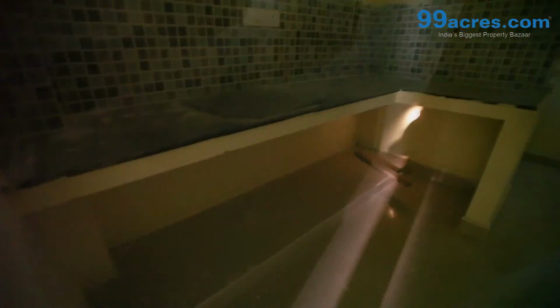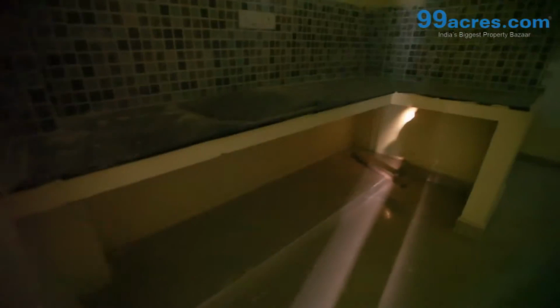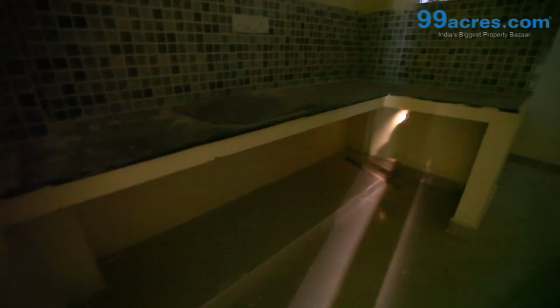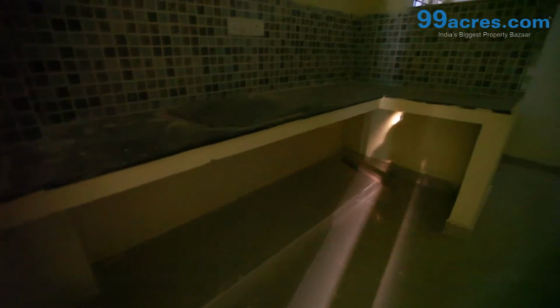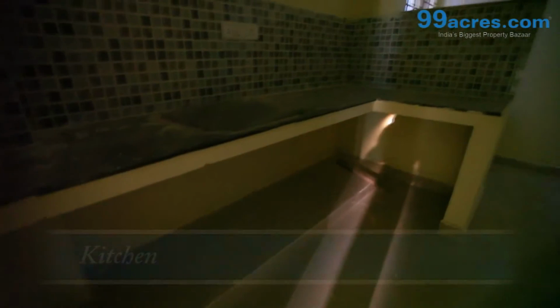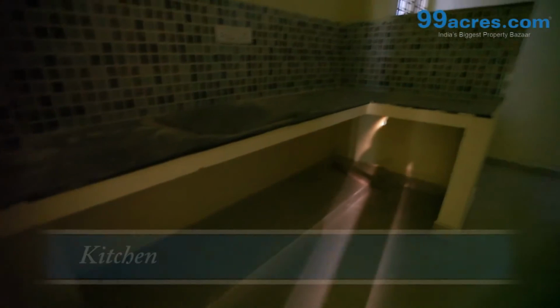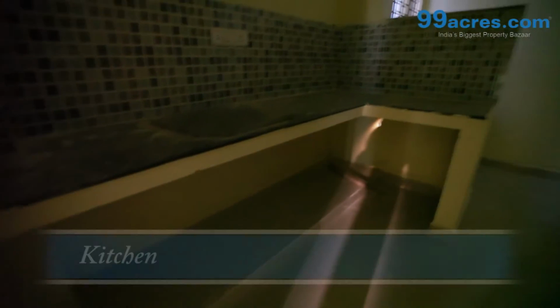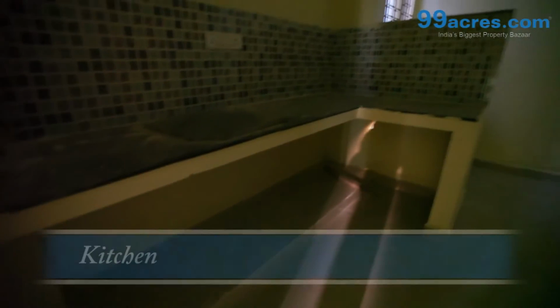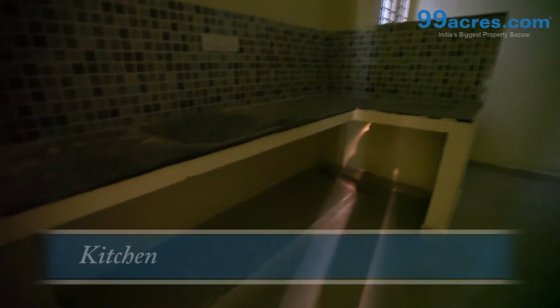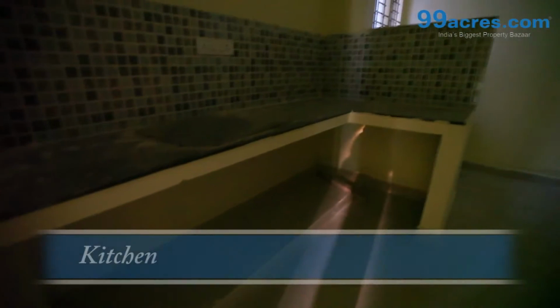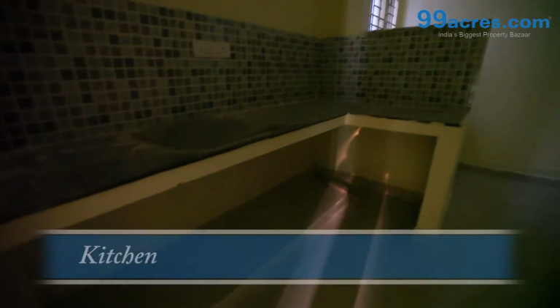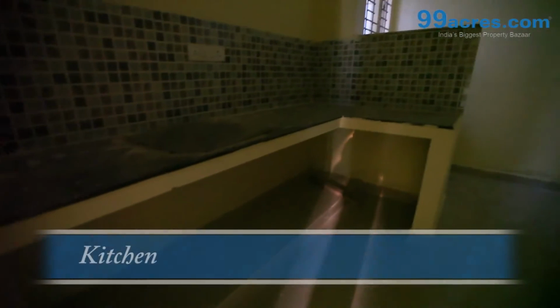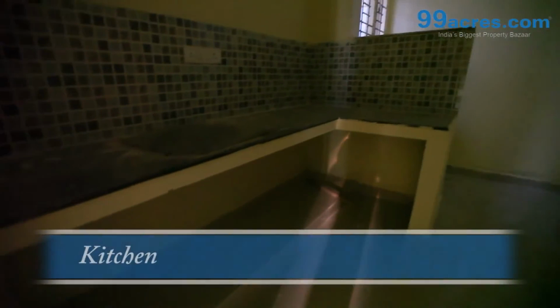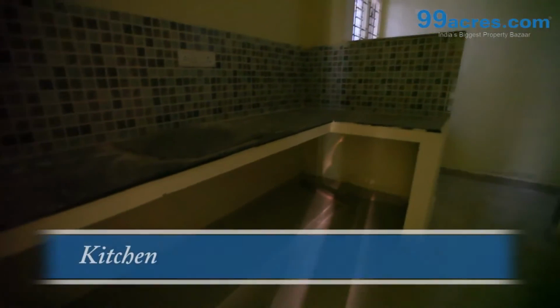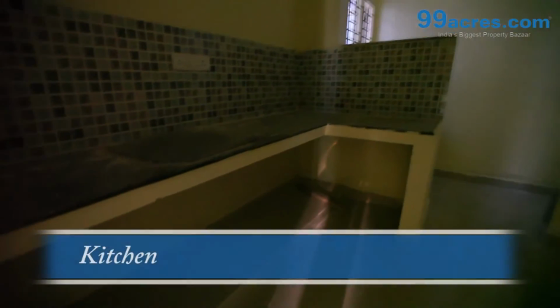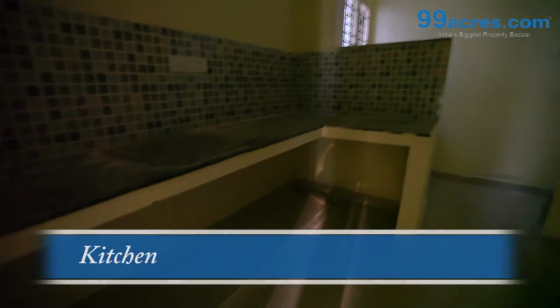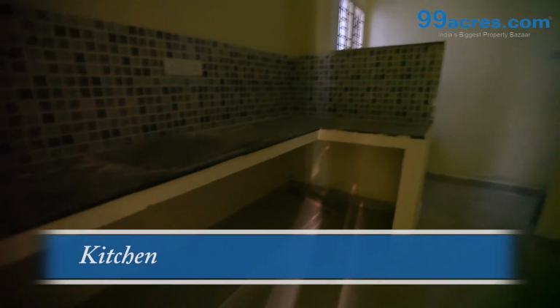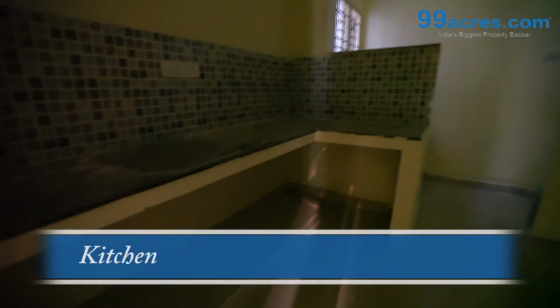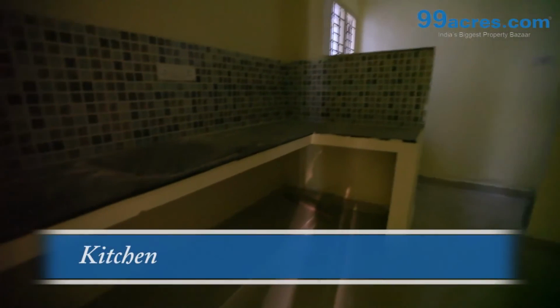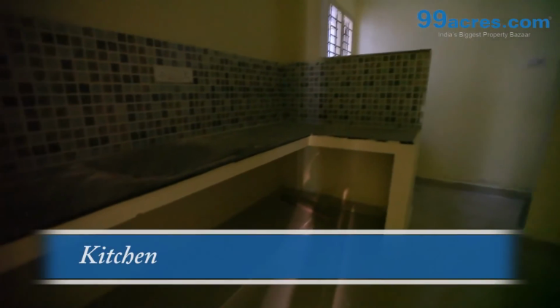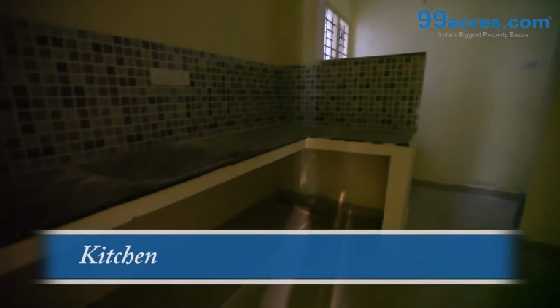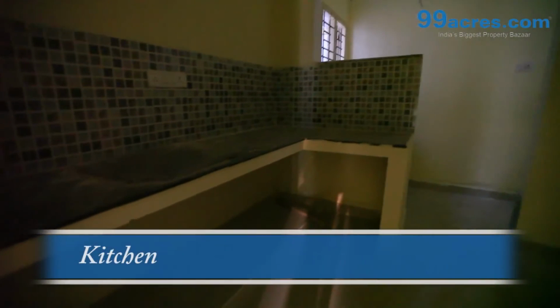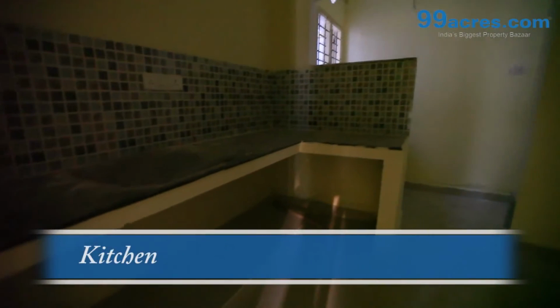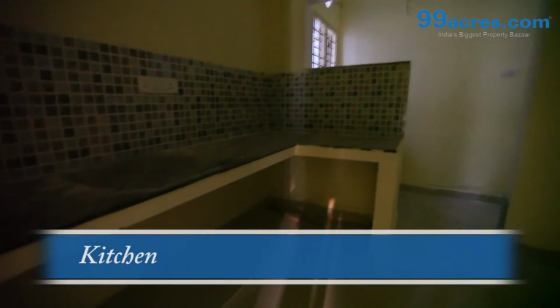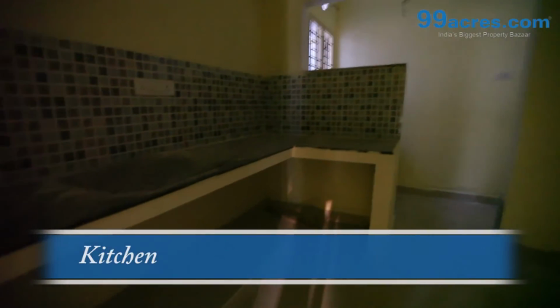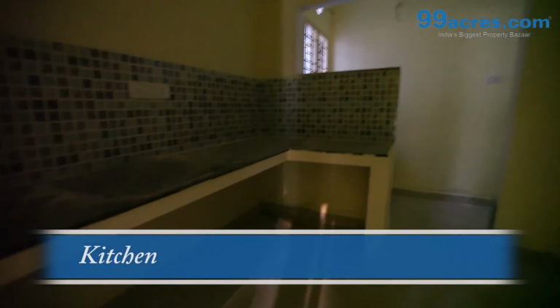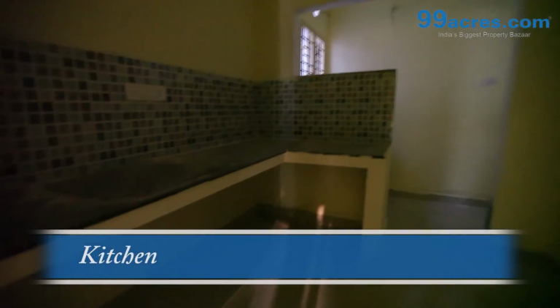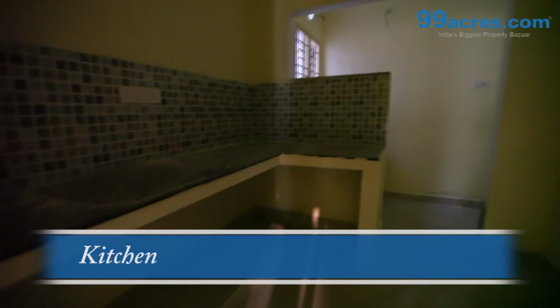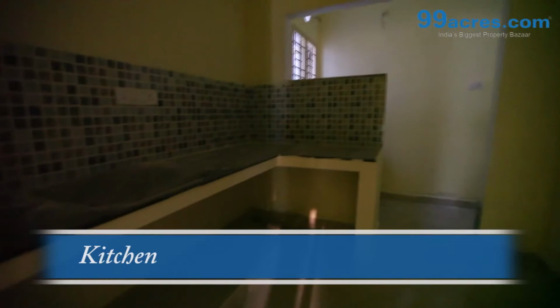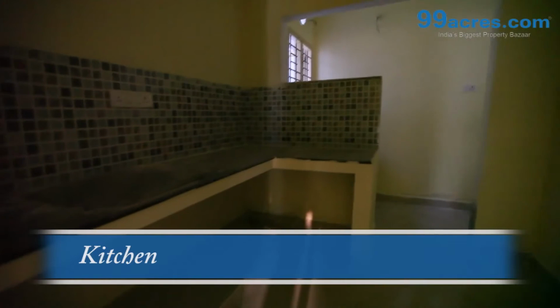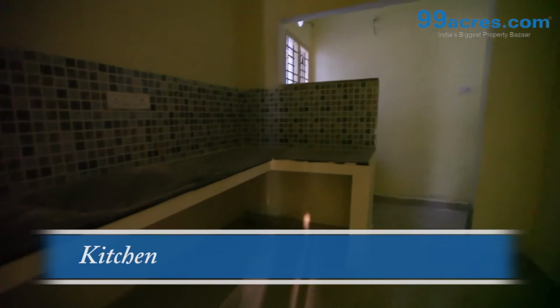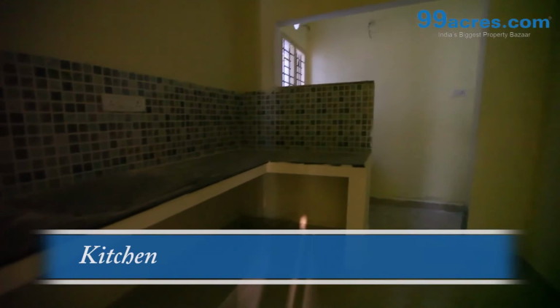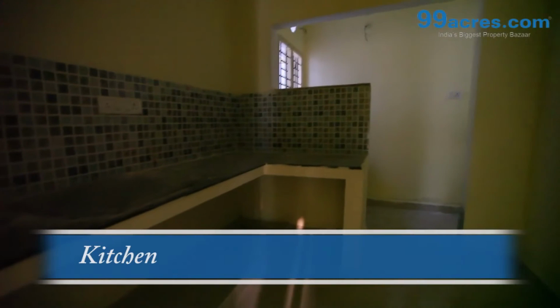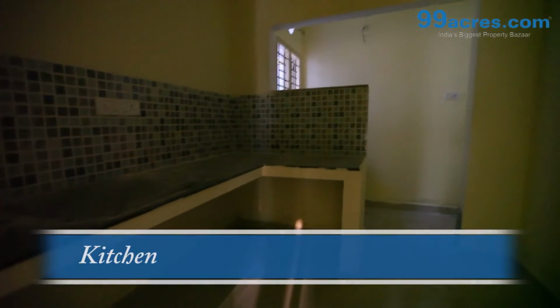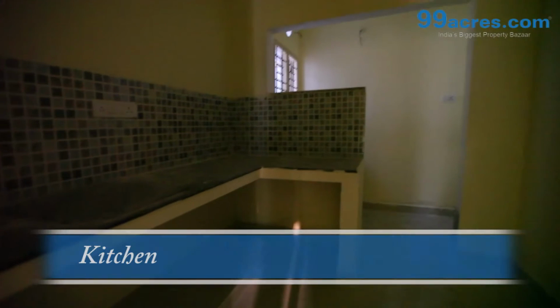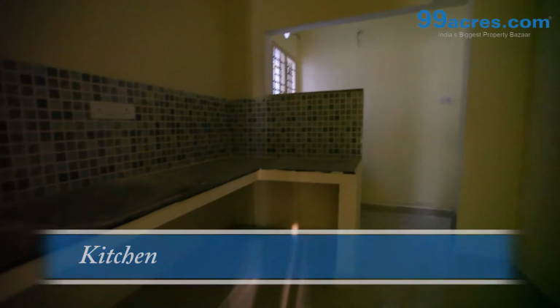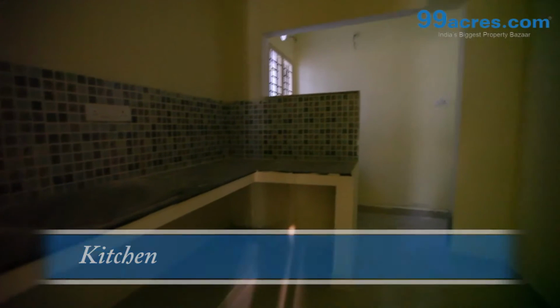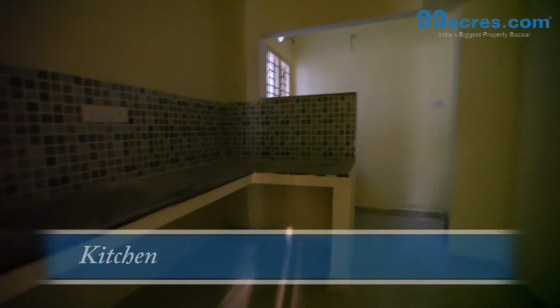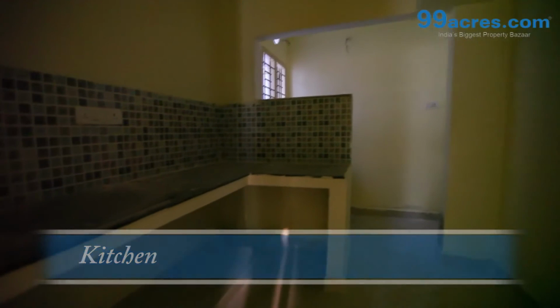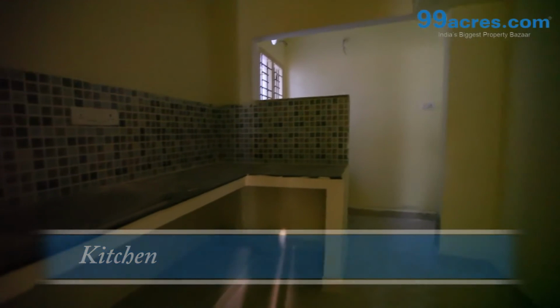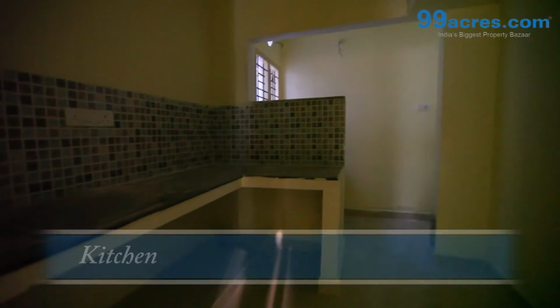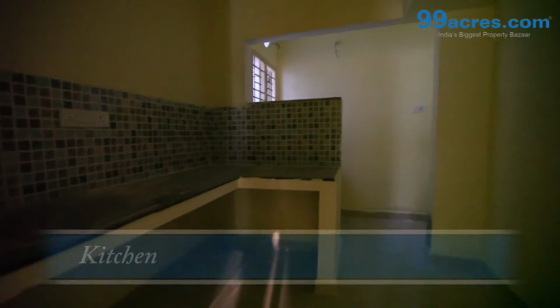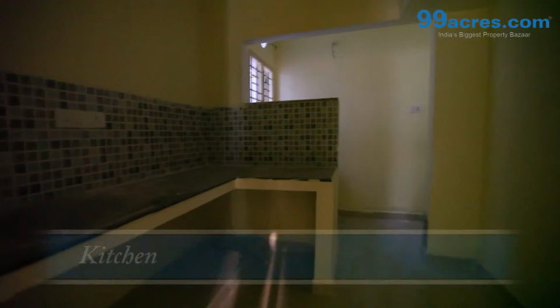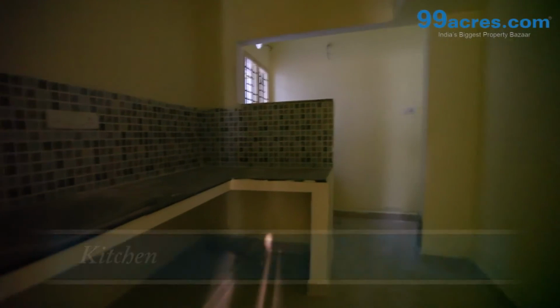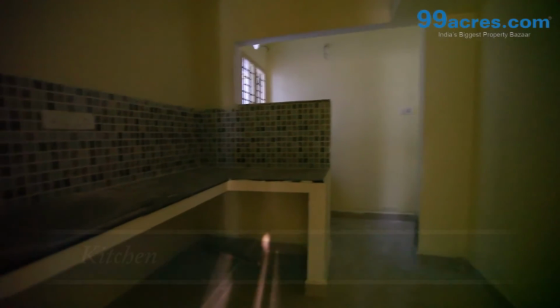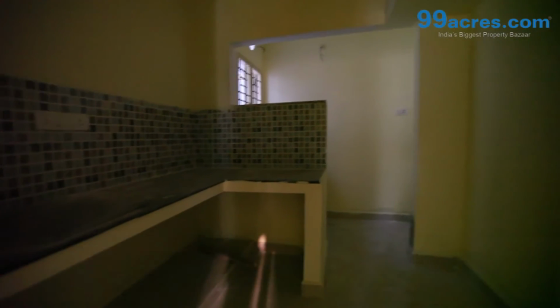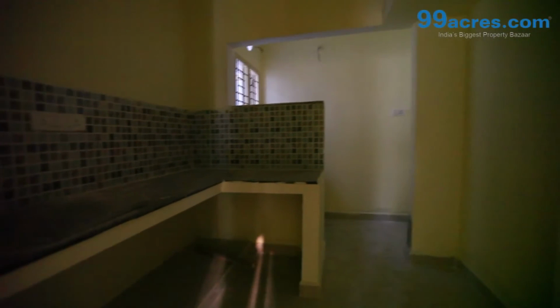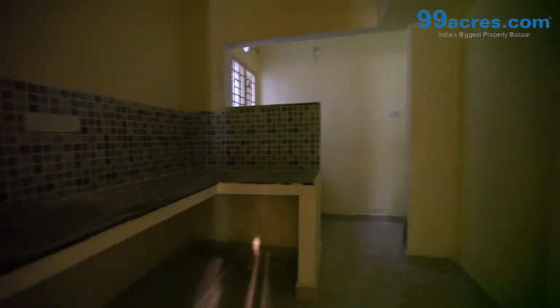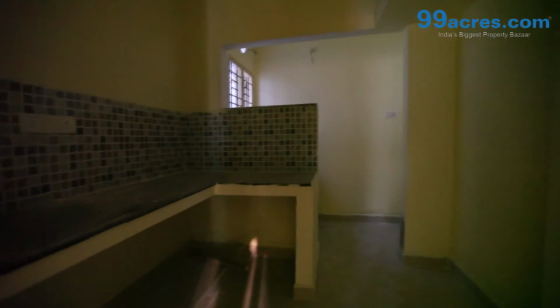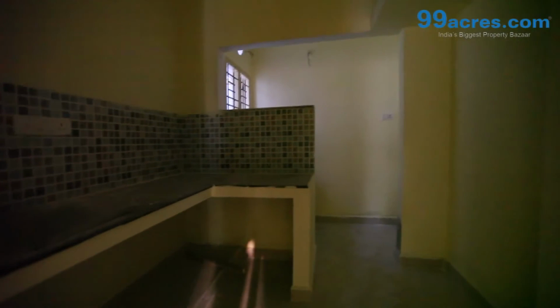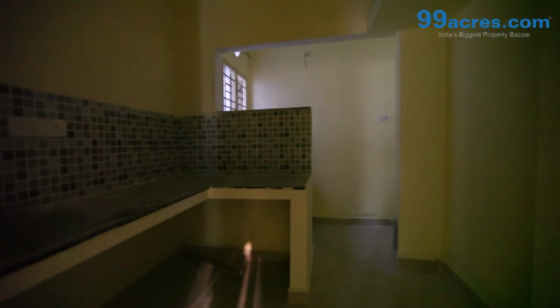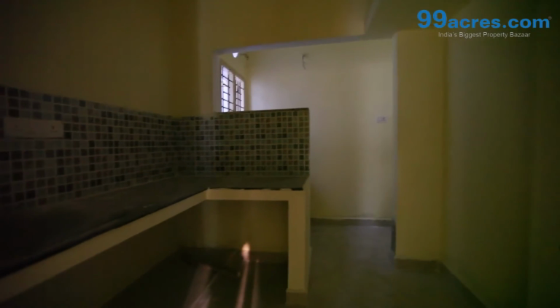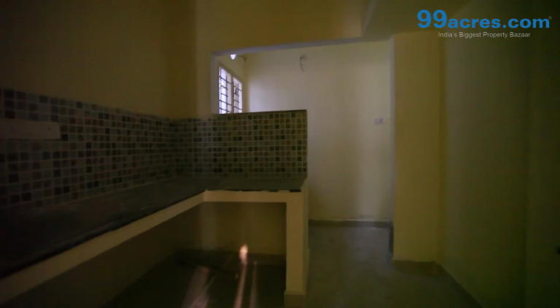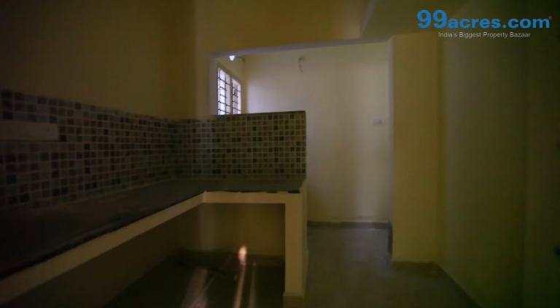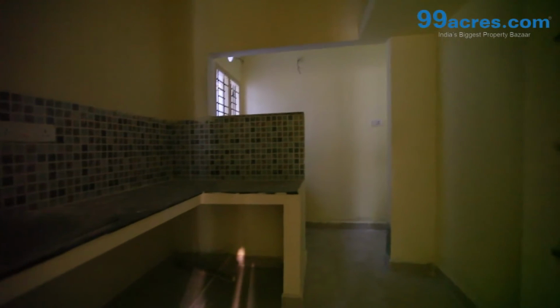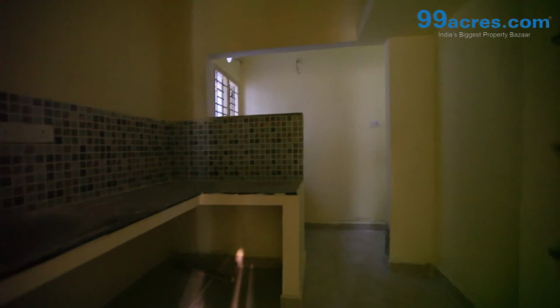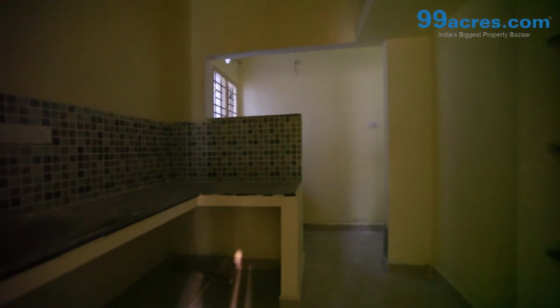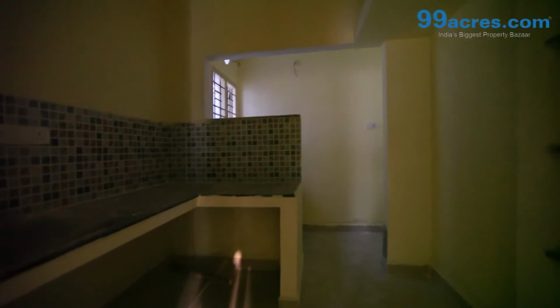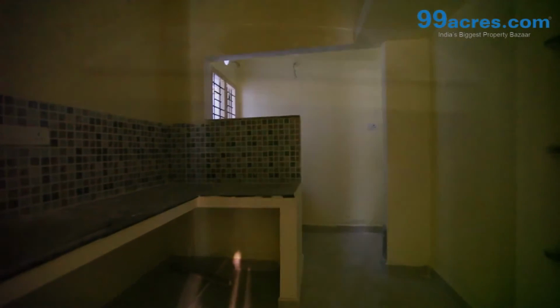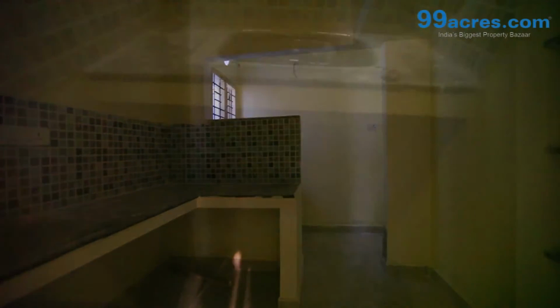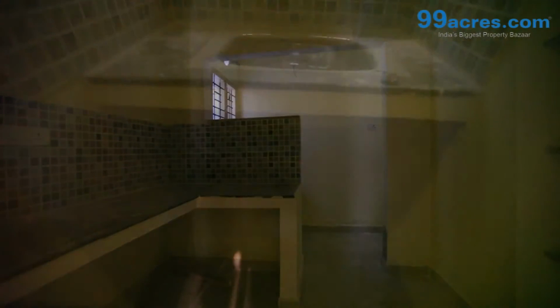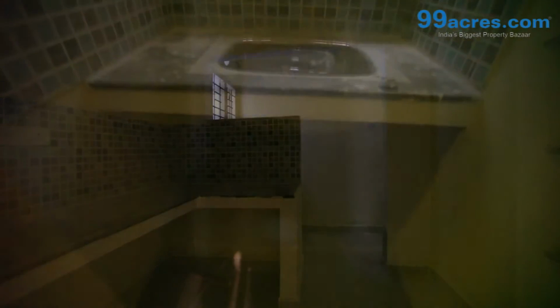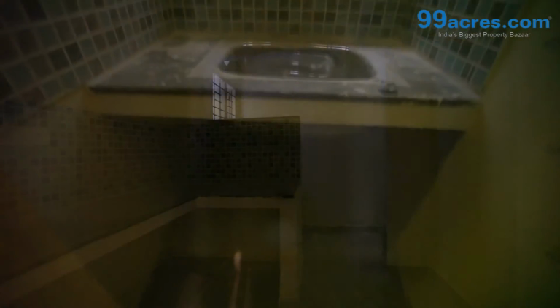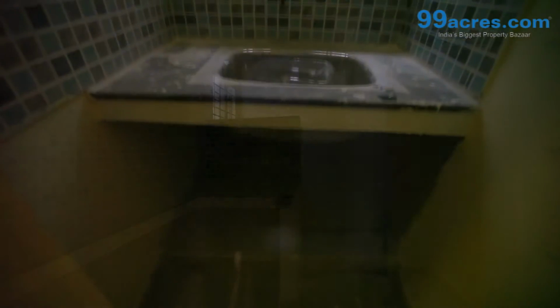2-inch white granite countertop with stainless steel sink, and 2-inch dado on wall above countertop.